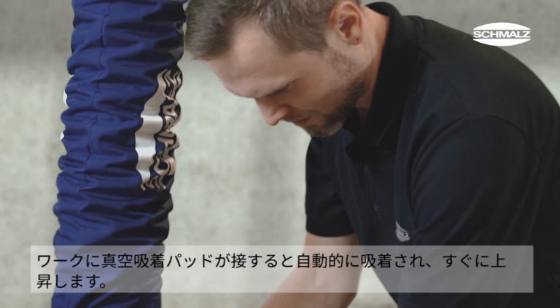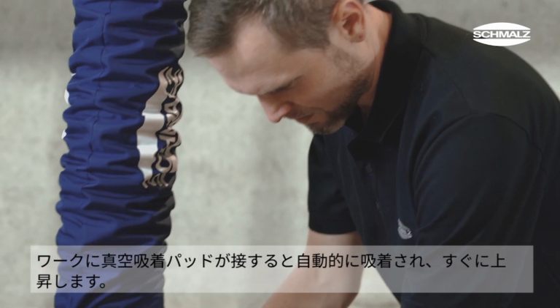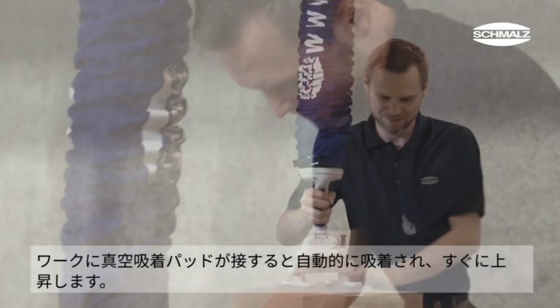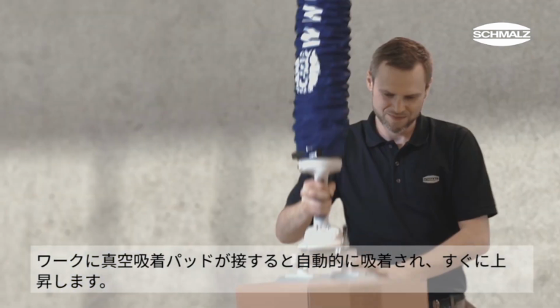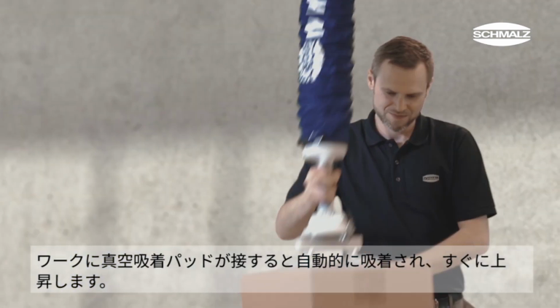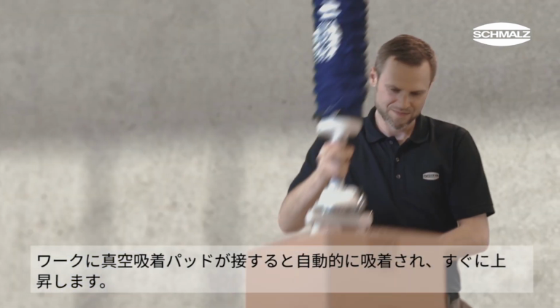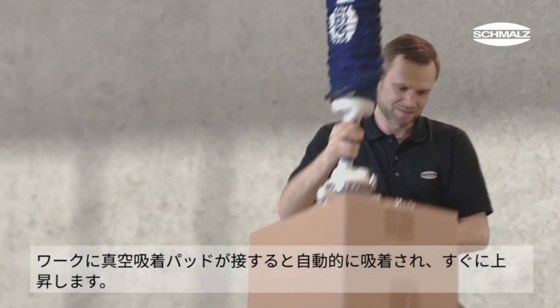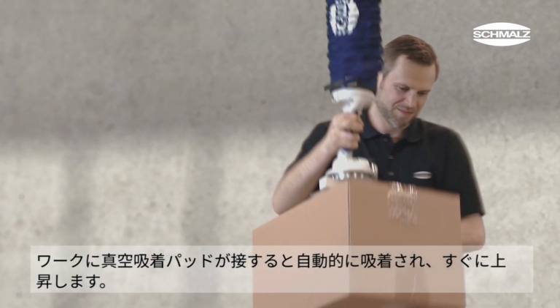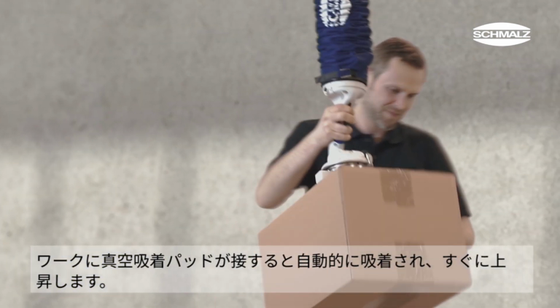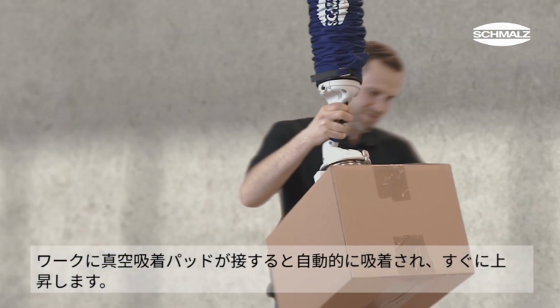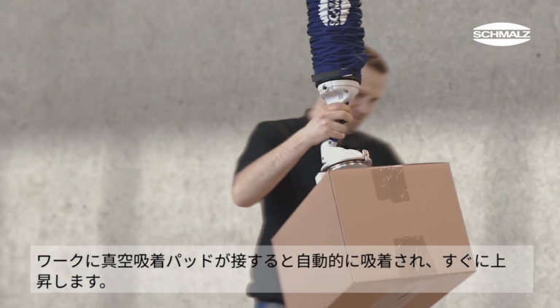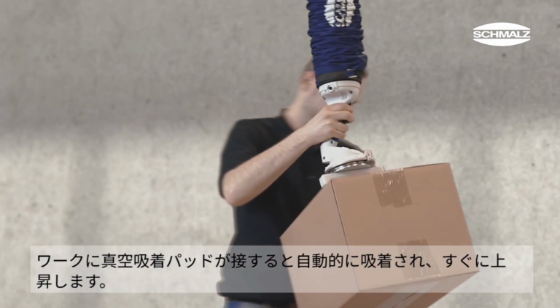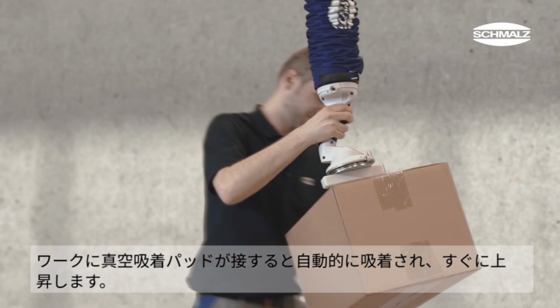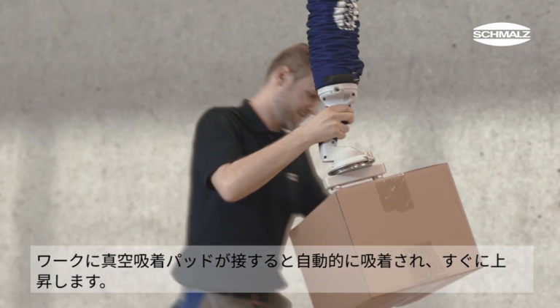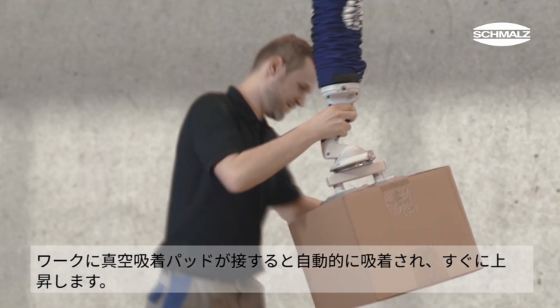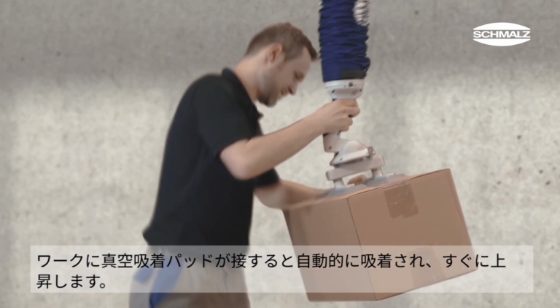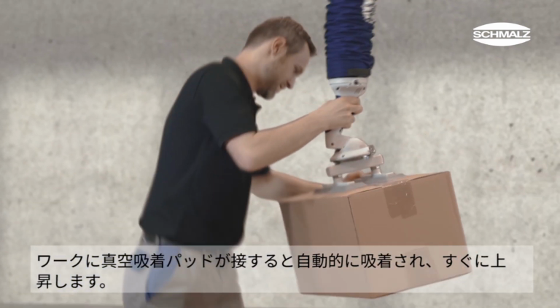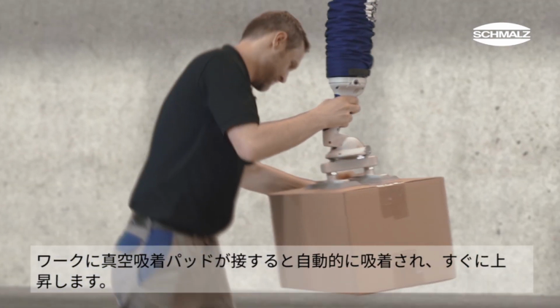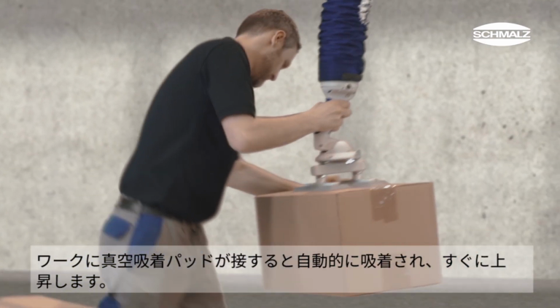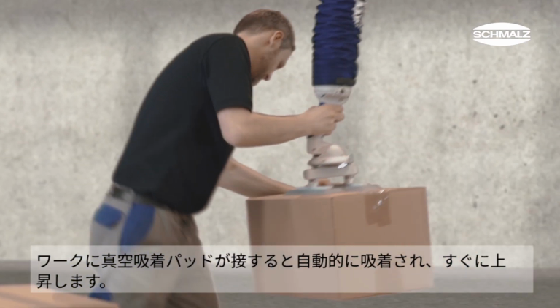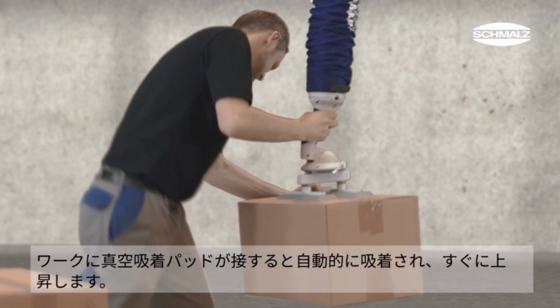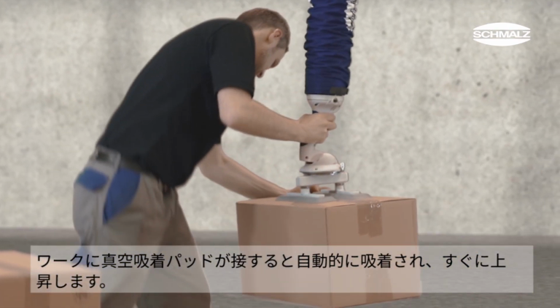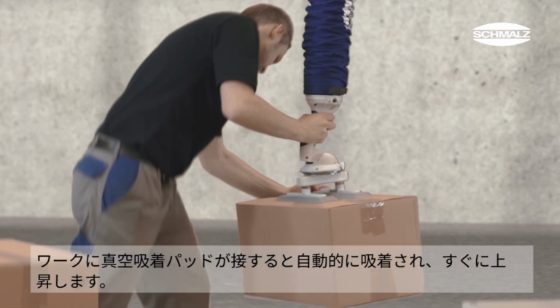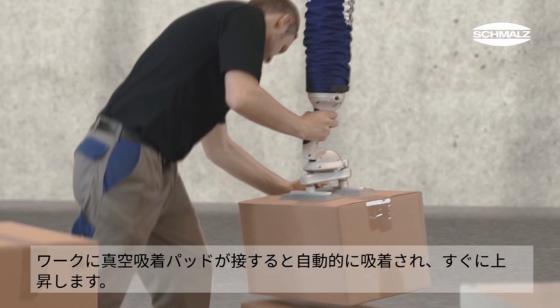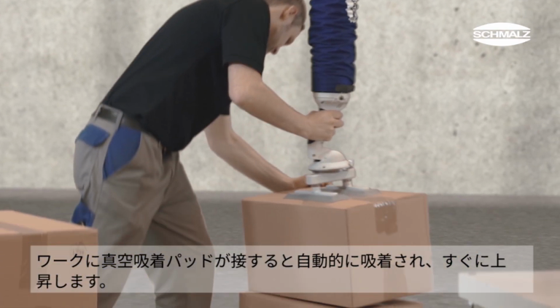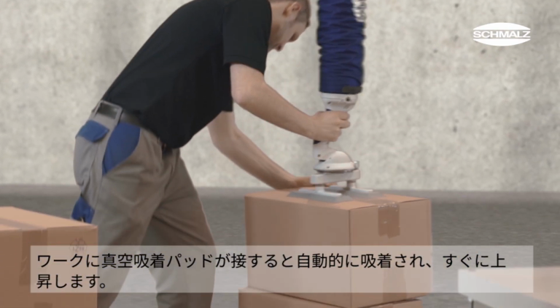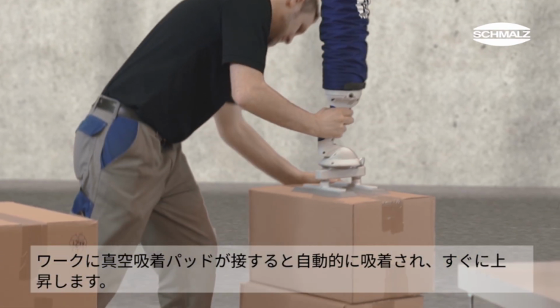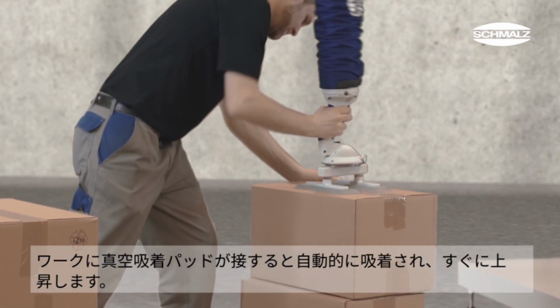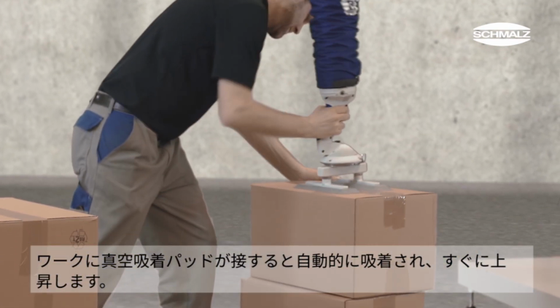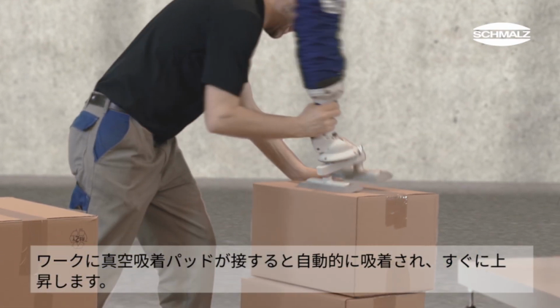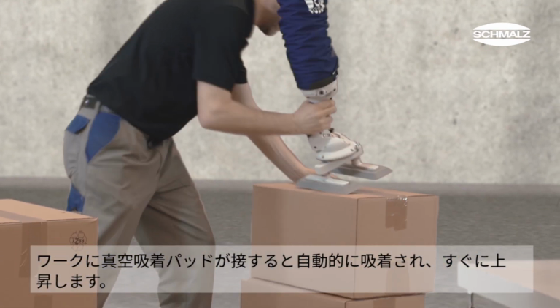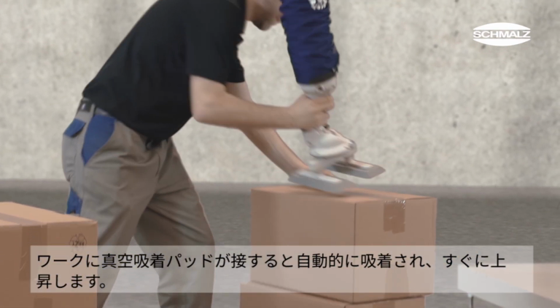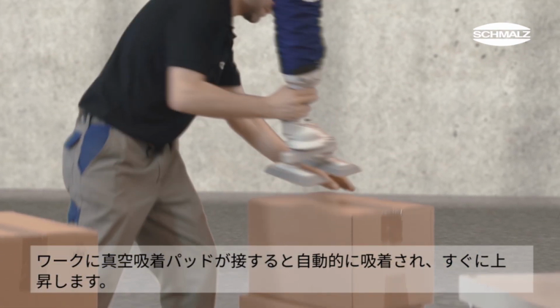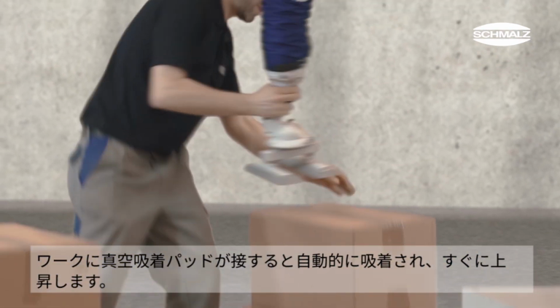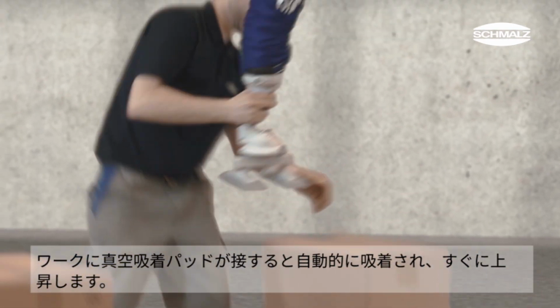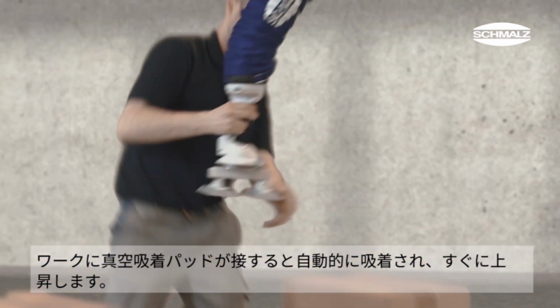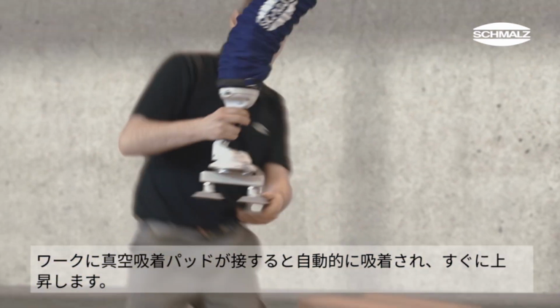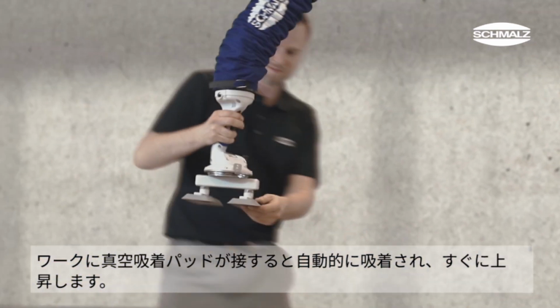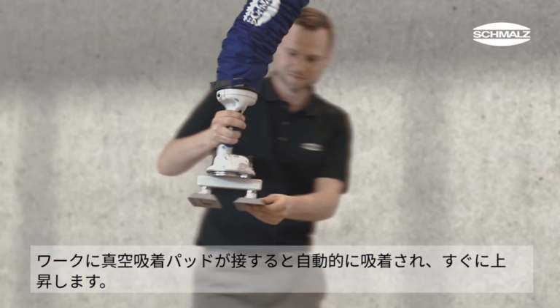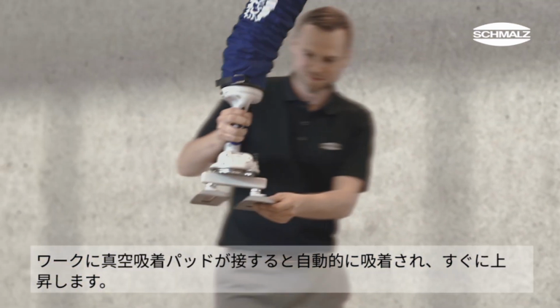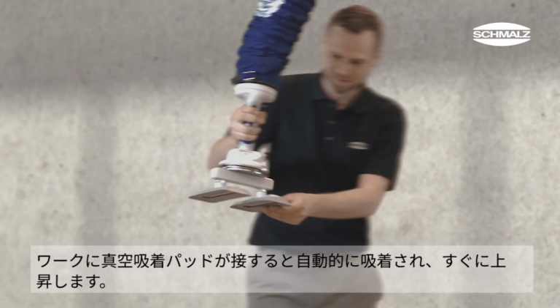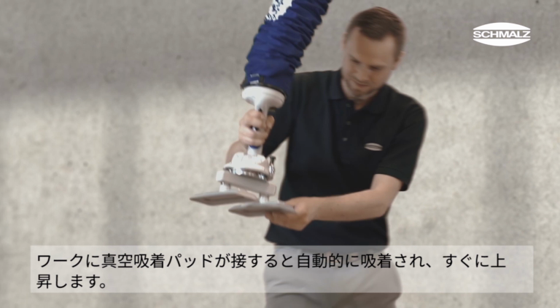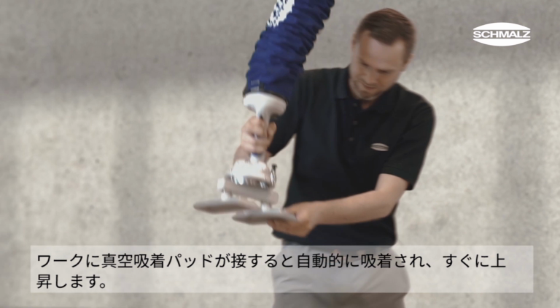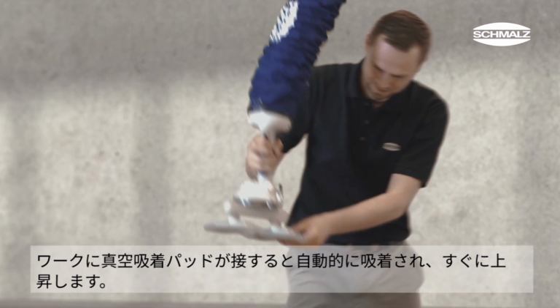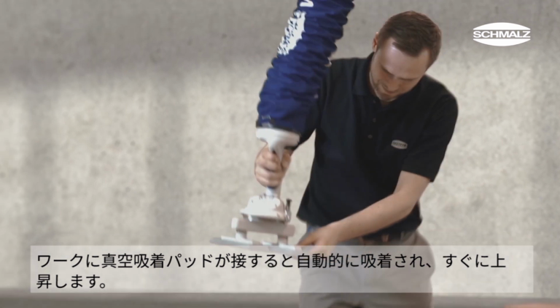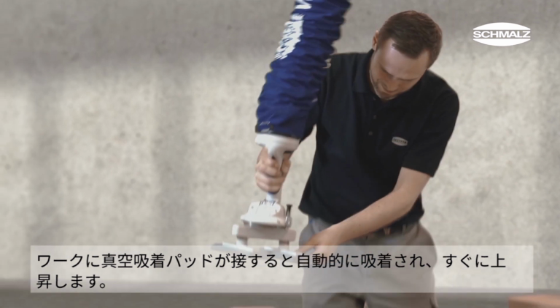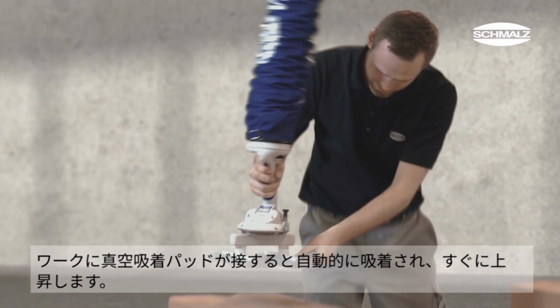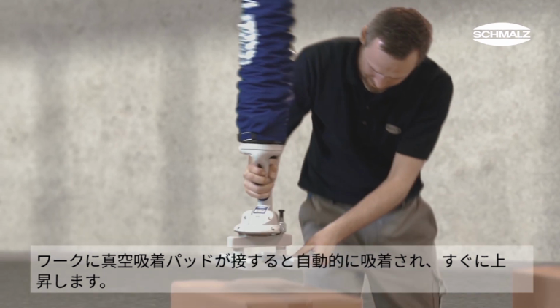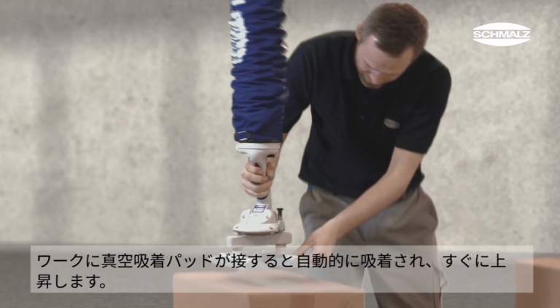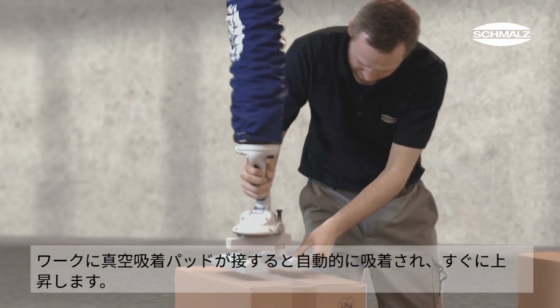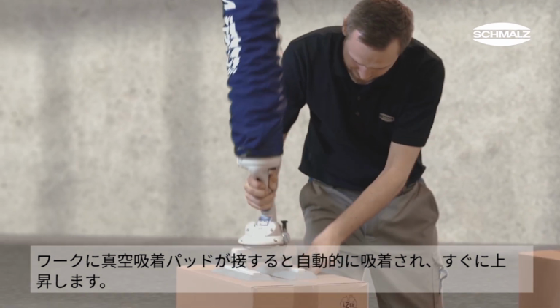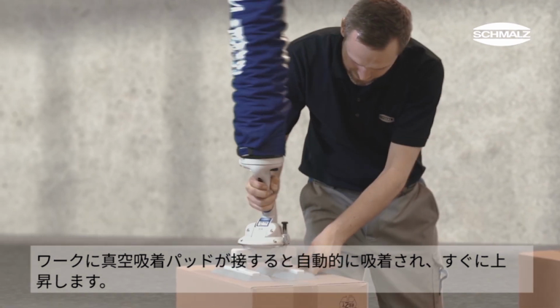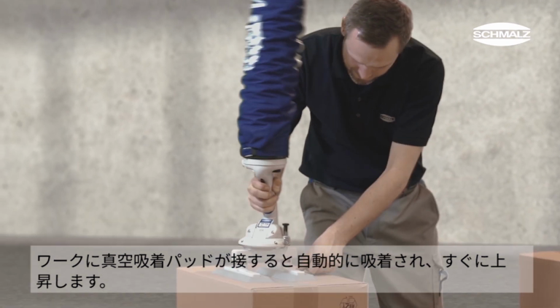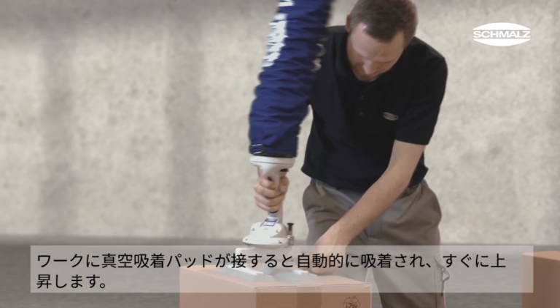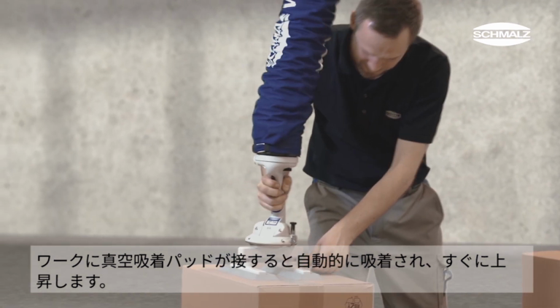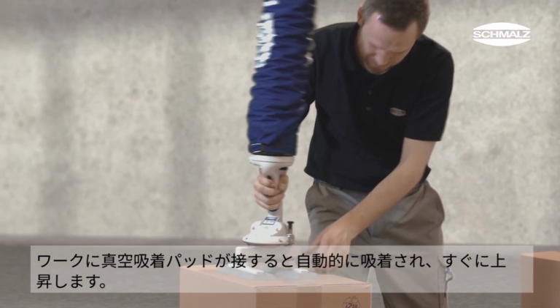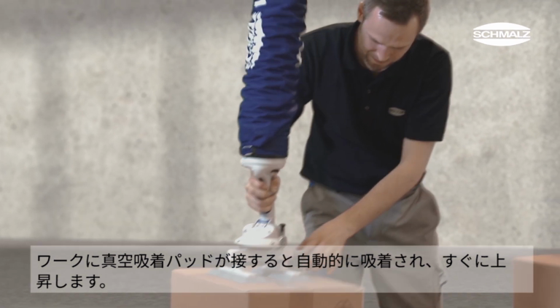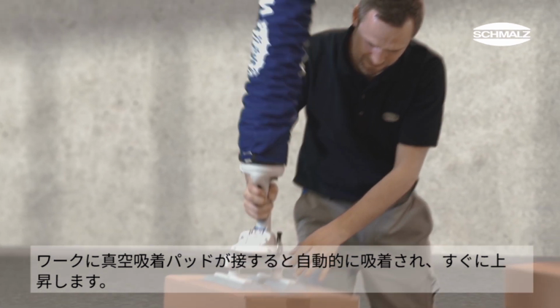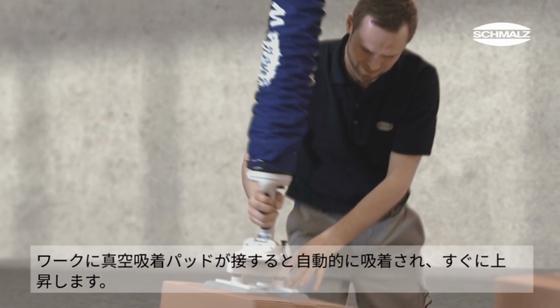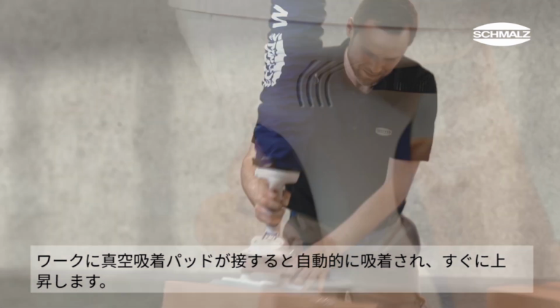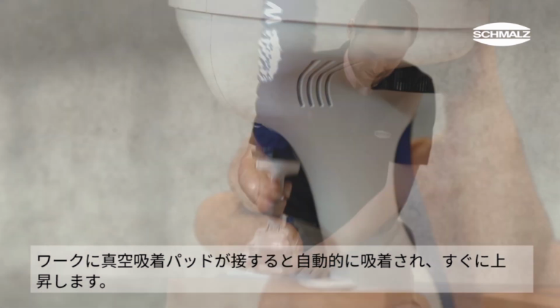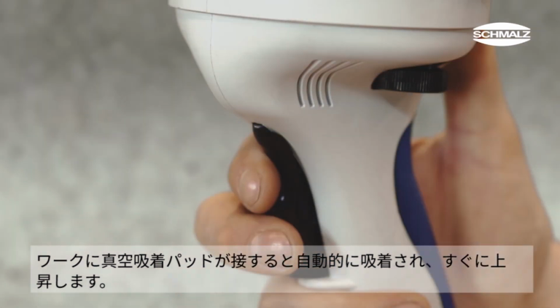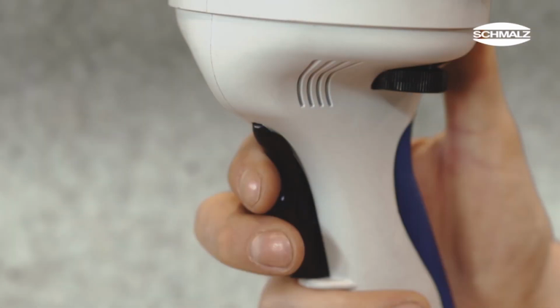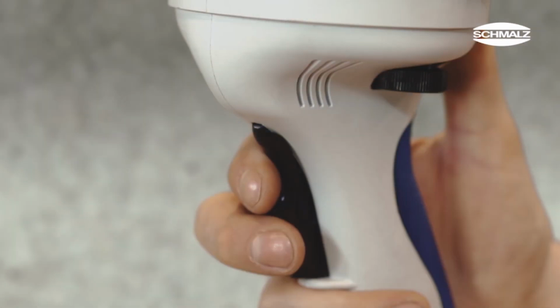Once the operator squeezes the trigger to lower it onto the workpiece, the suction cup automatically grips and the weight can be lifted immediately.